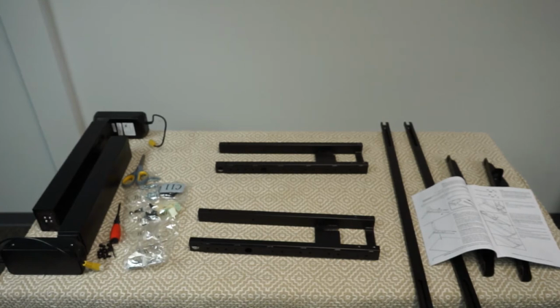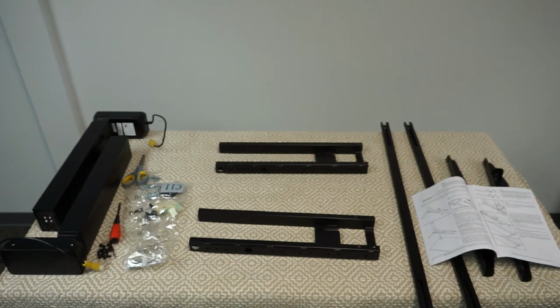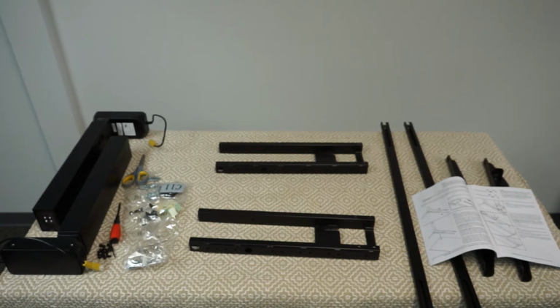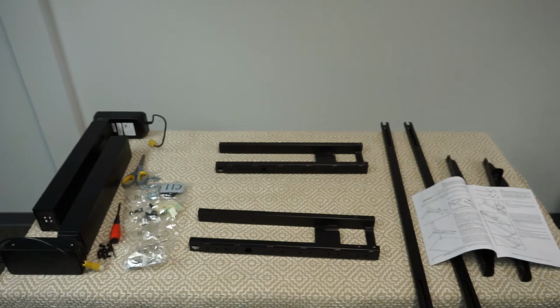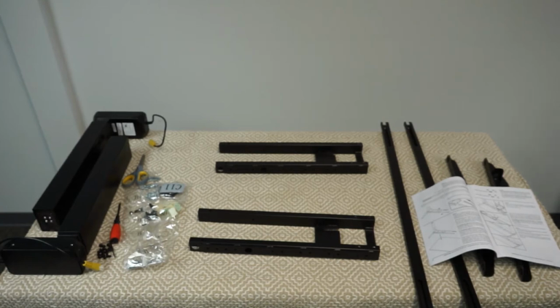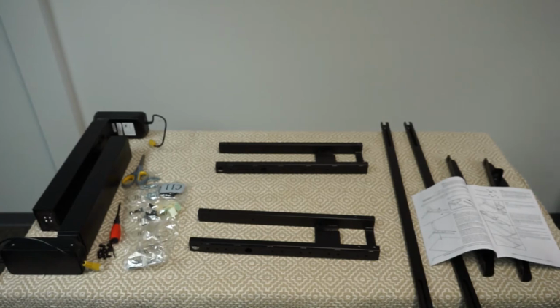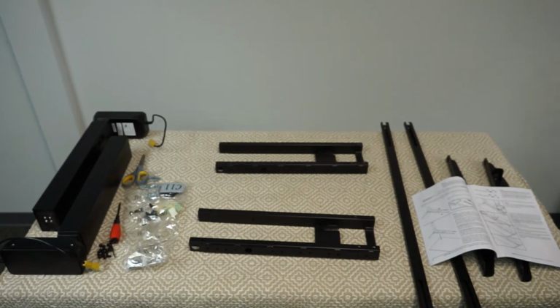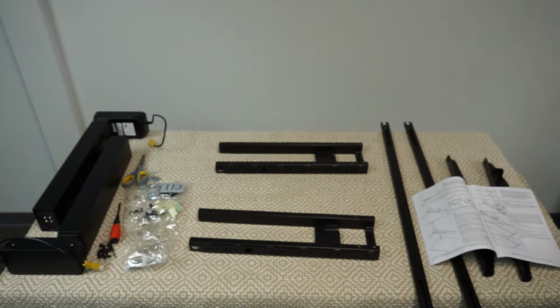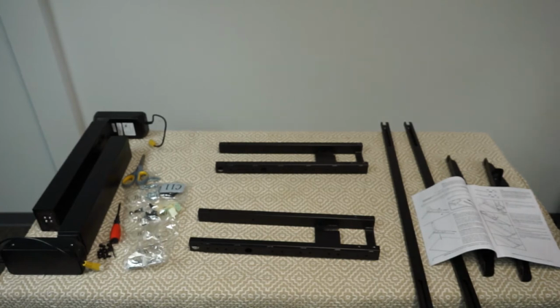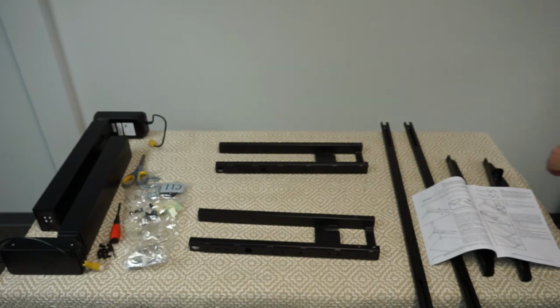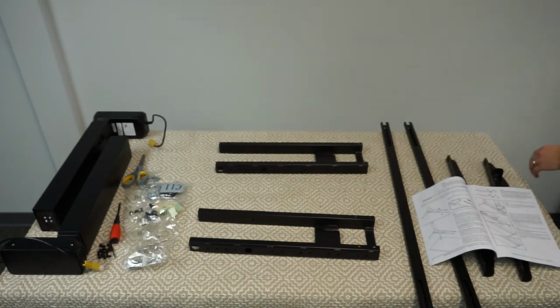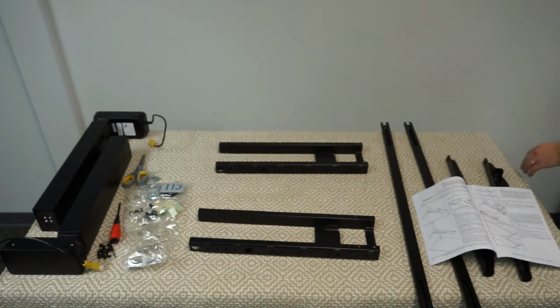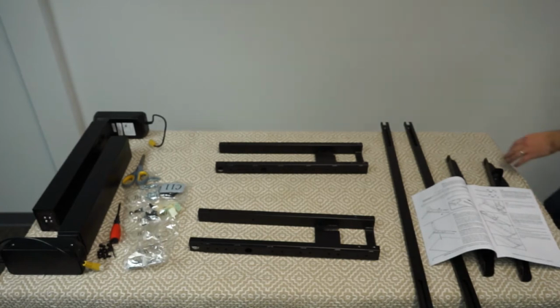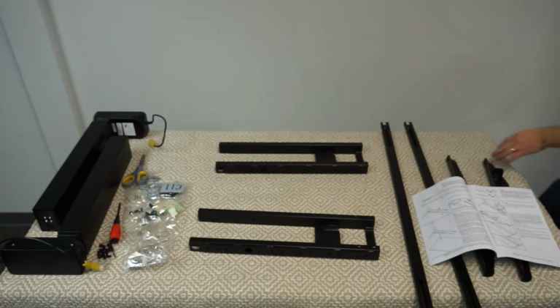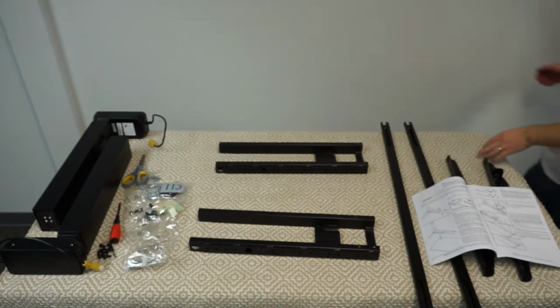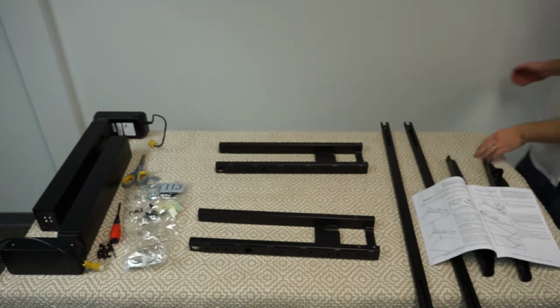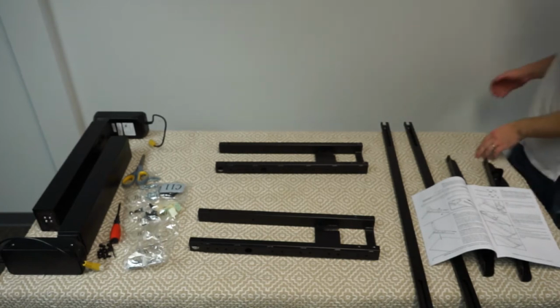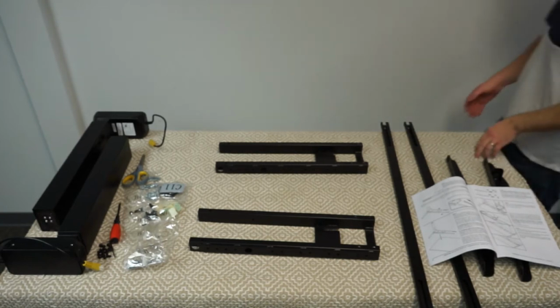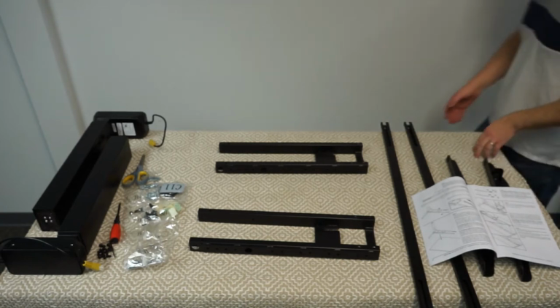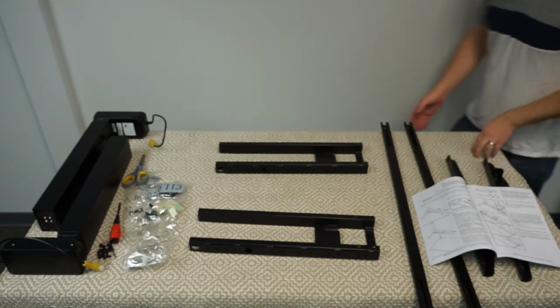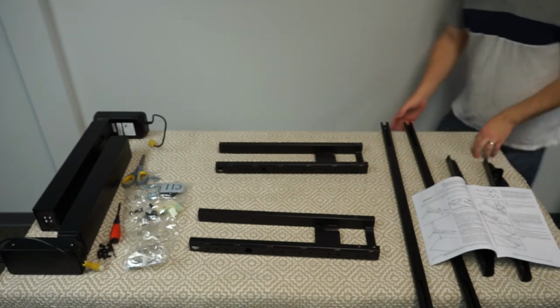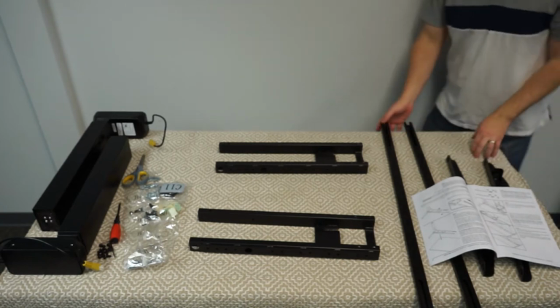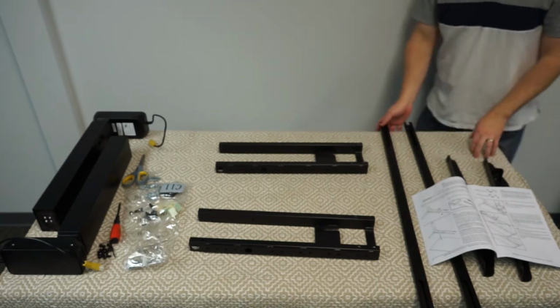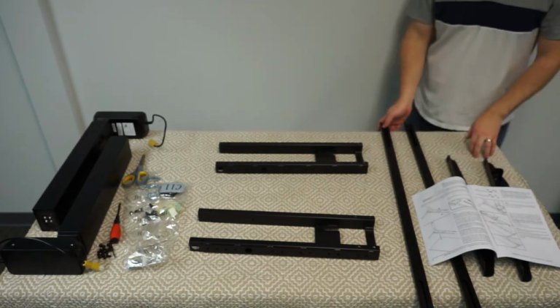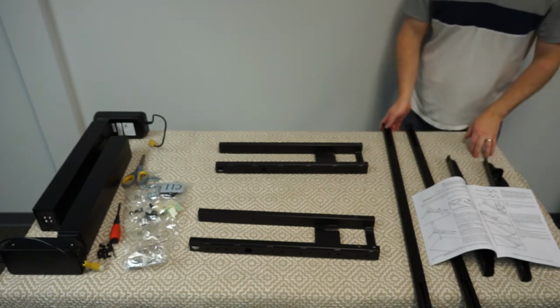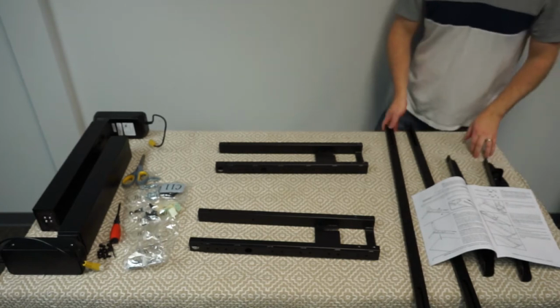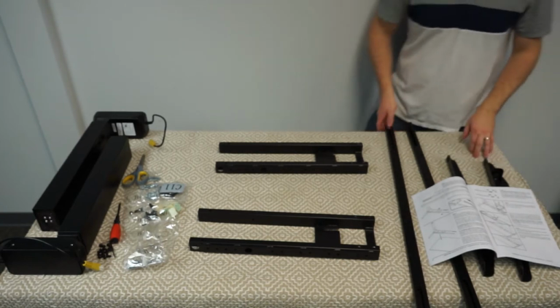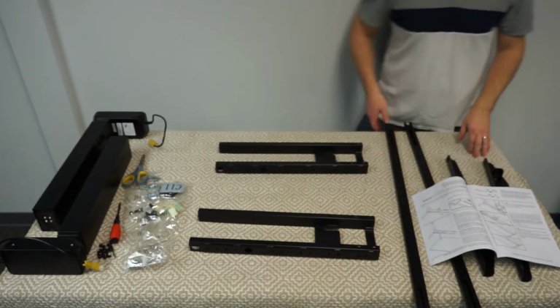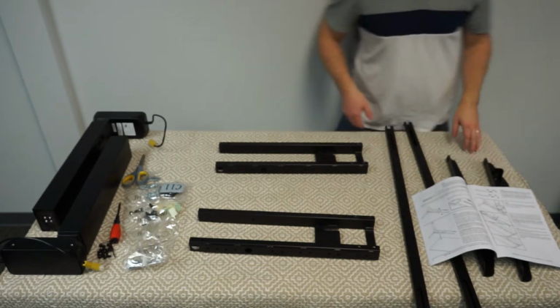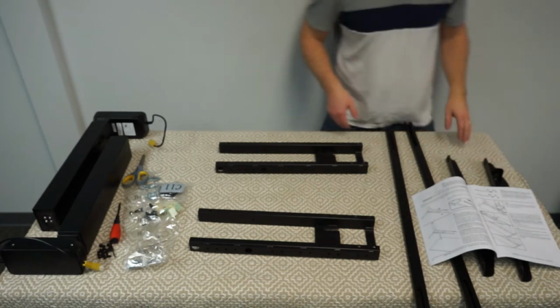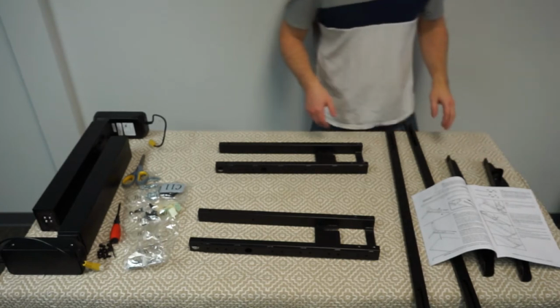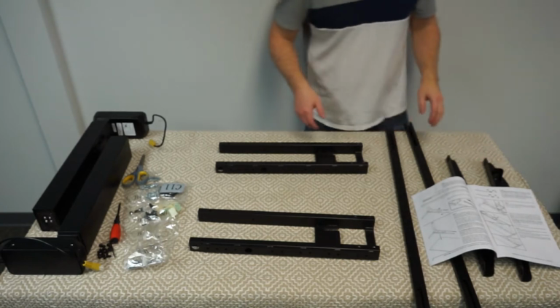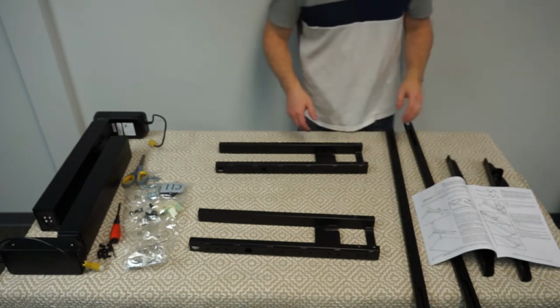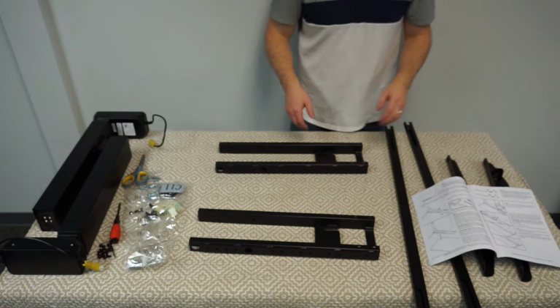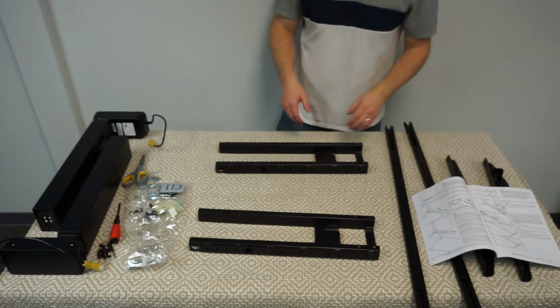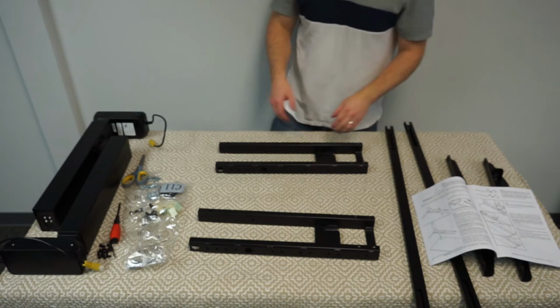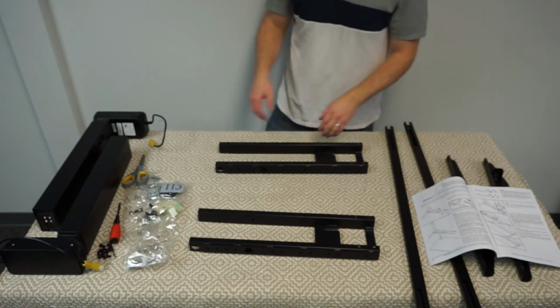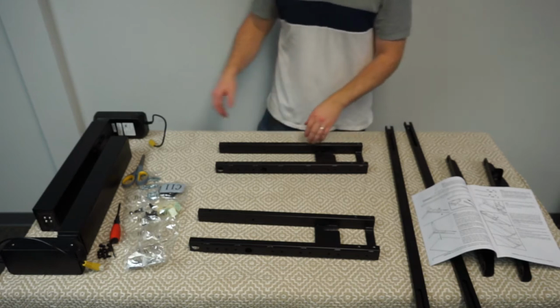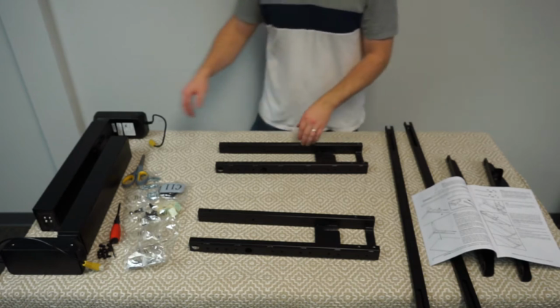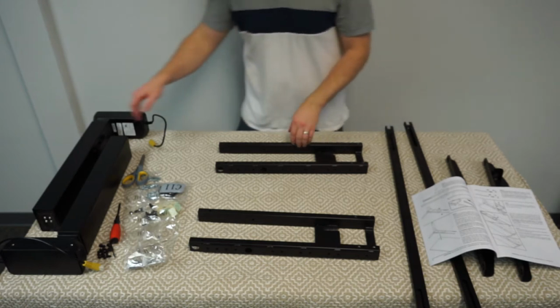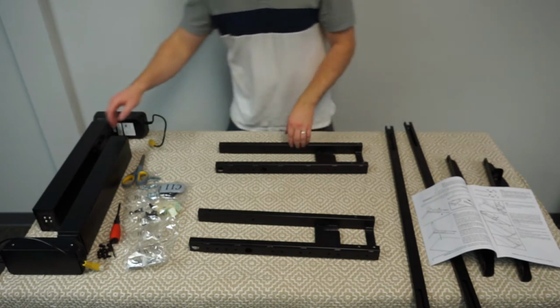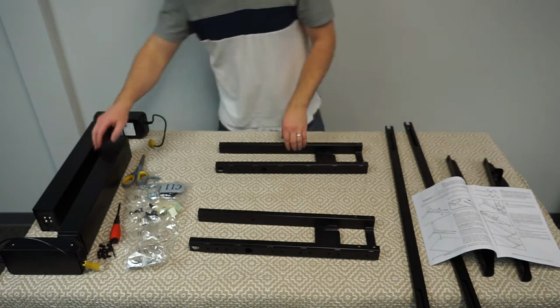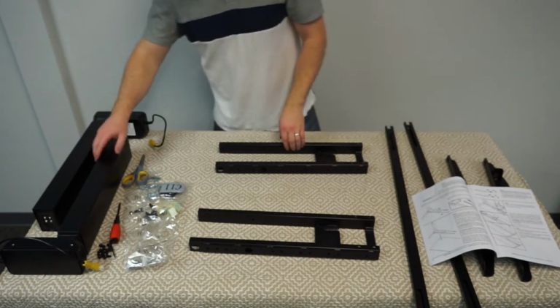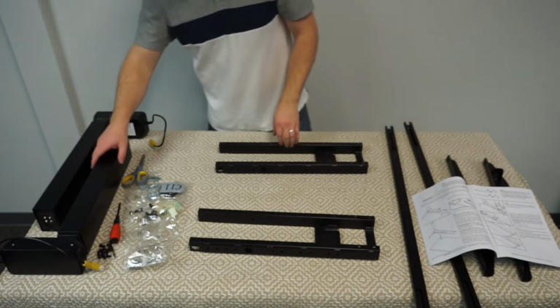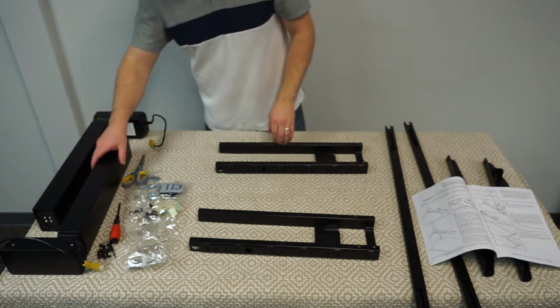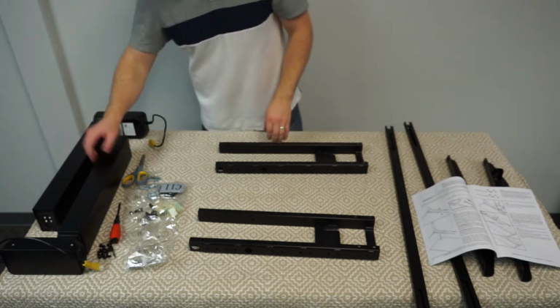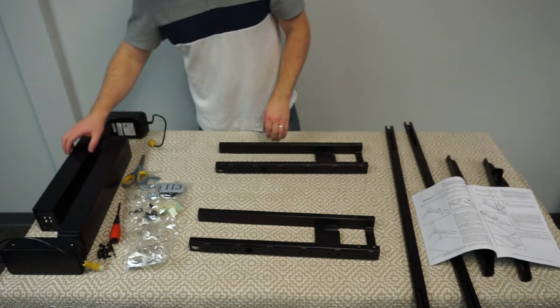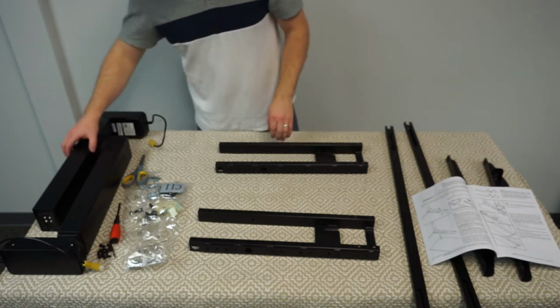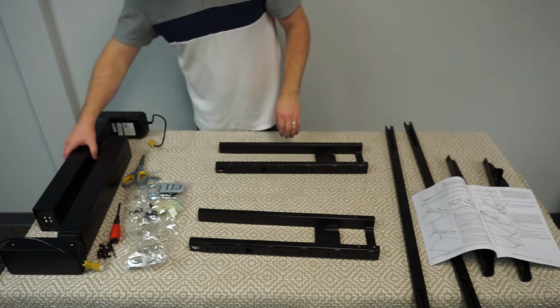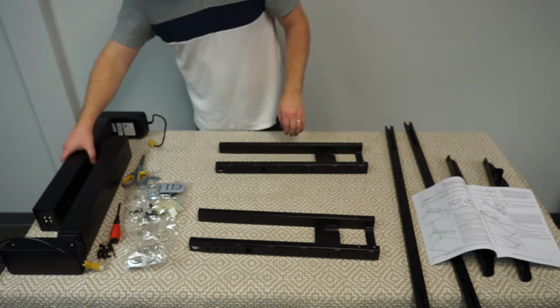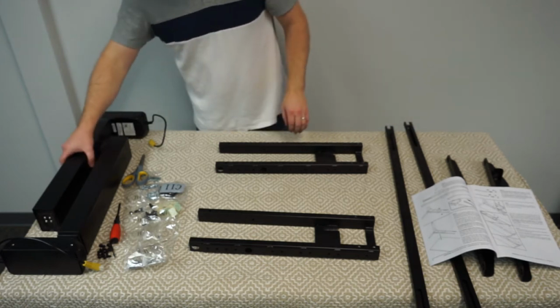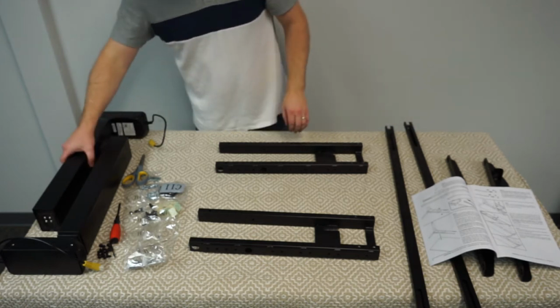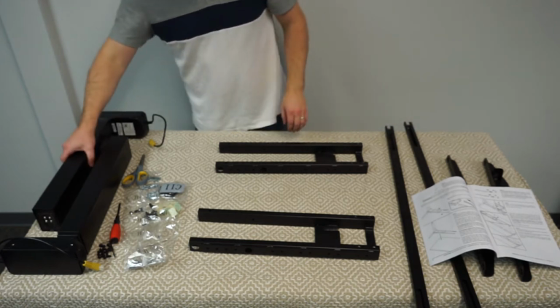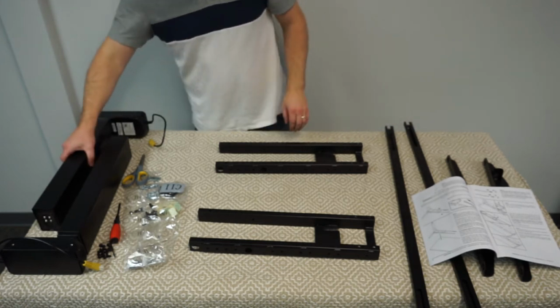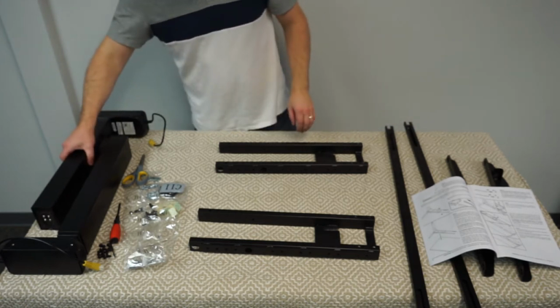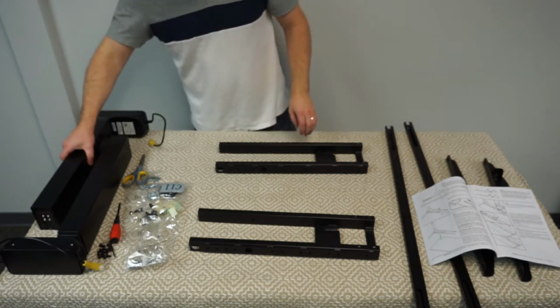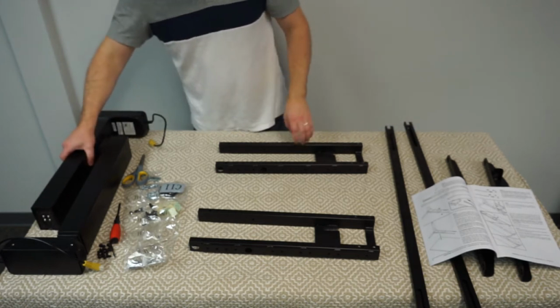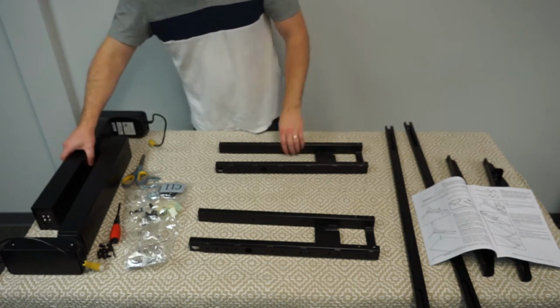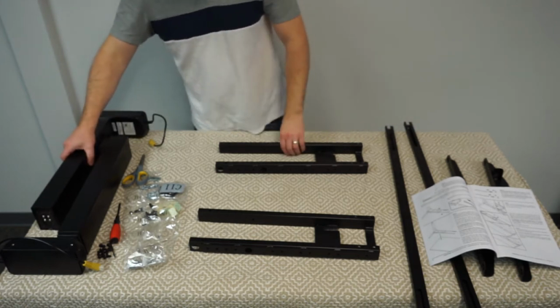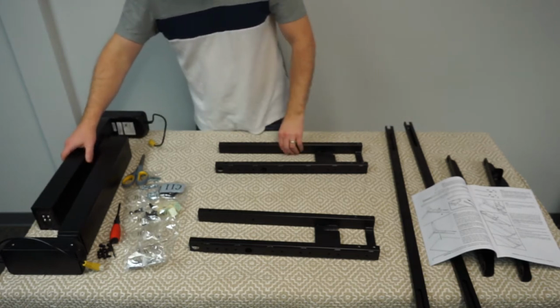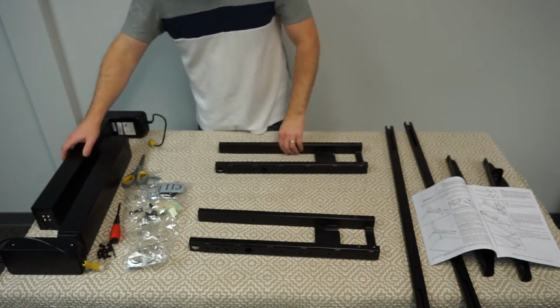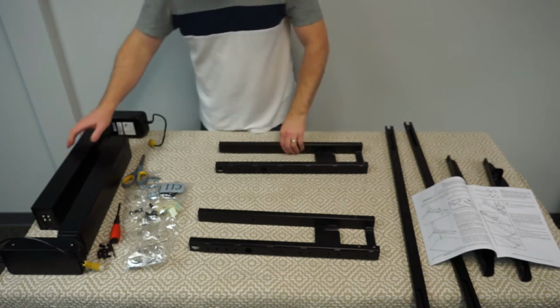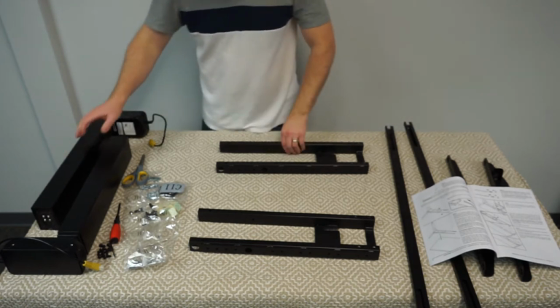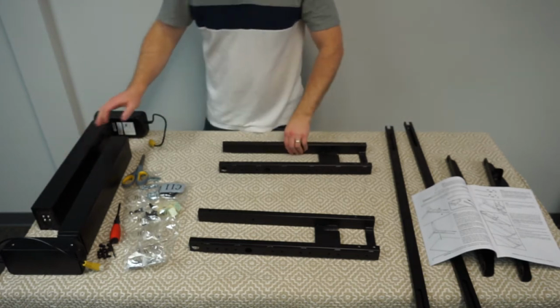Hey, this is Adam from Work While Walking. Today I'll be assembling the Uplift V2 Commercial Standing Desk.